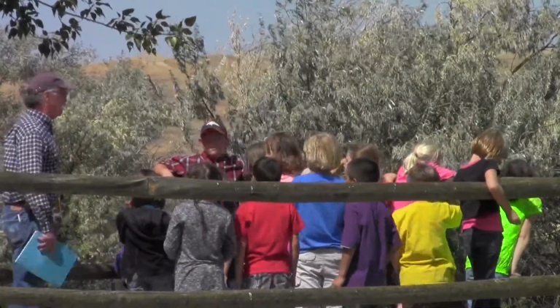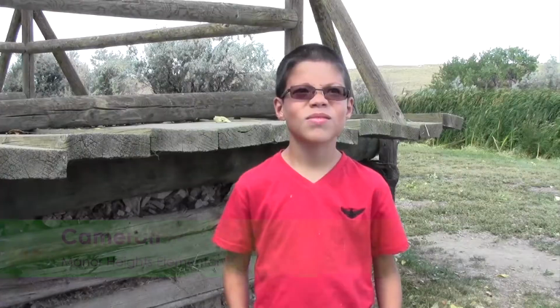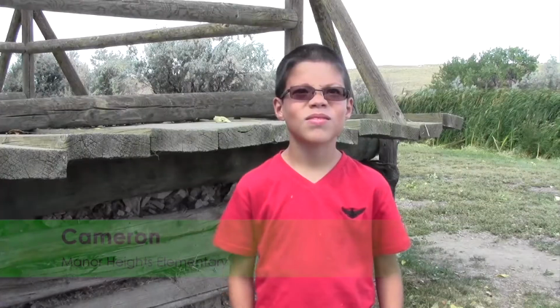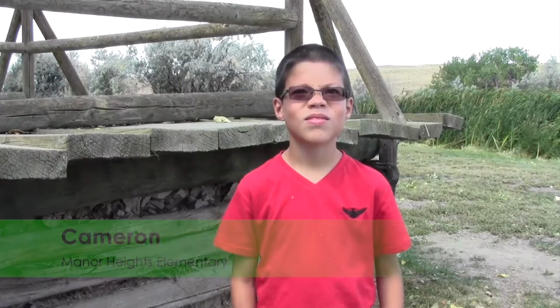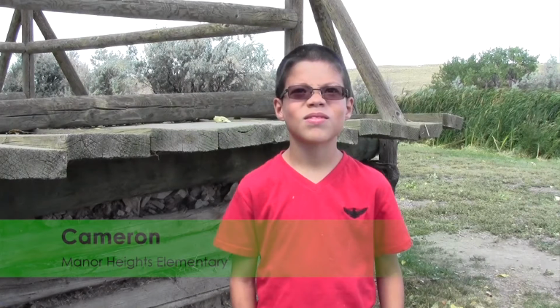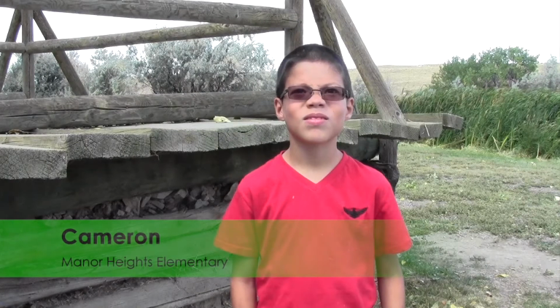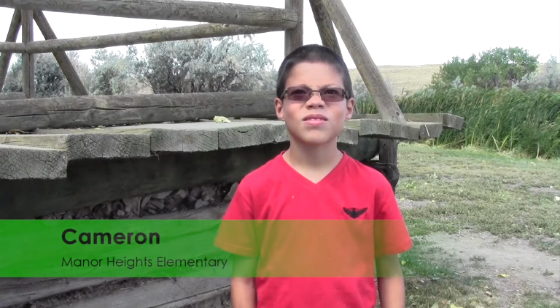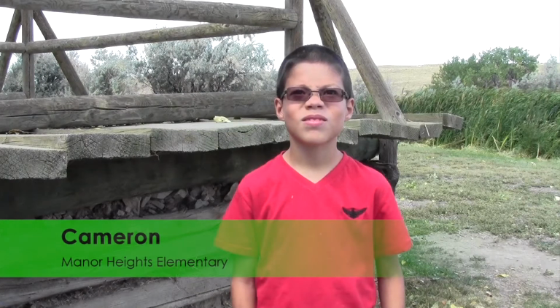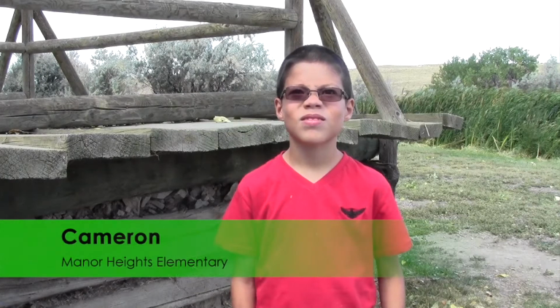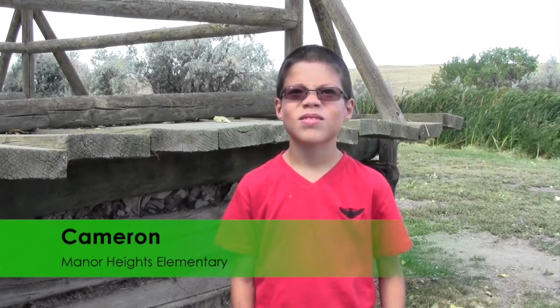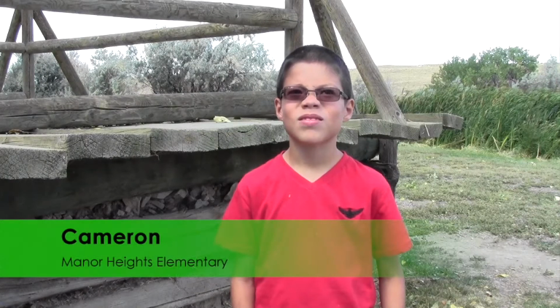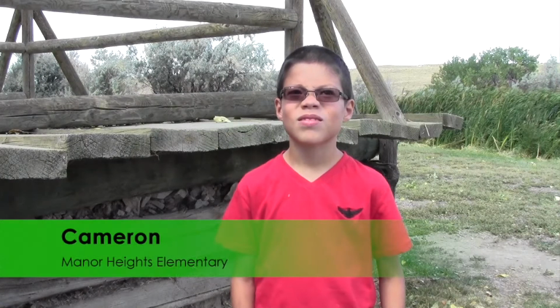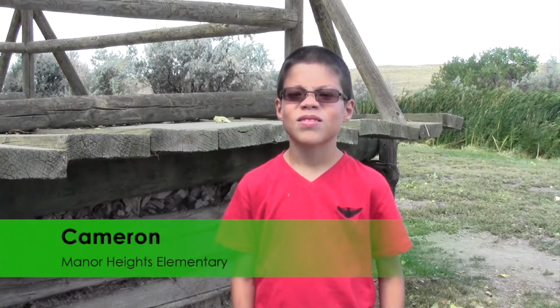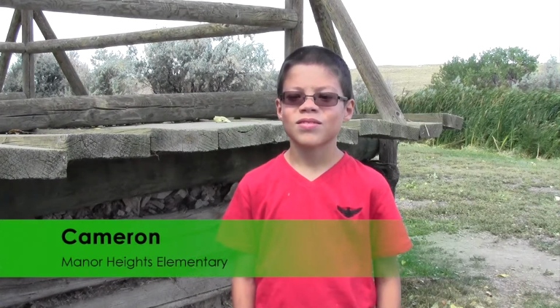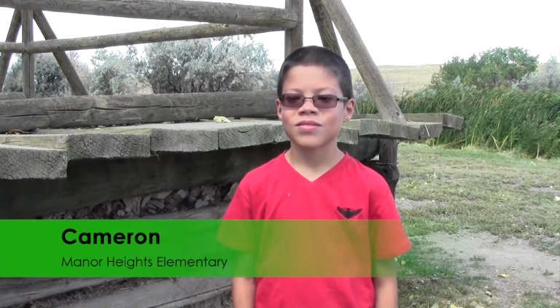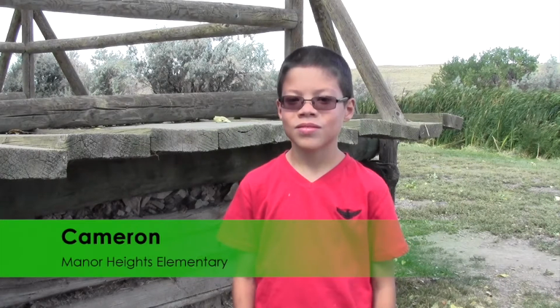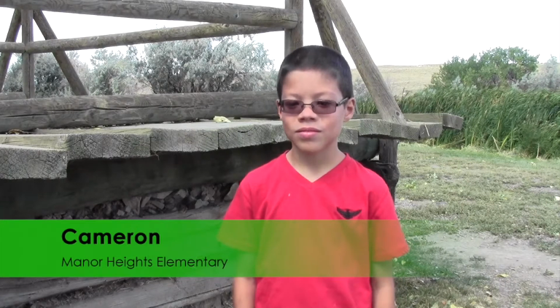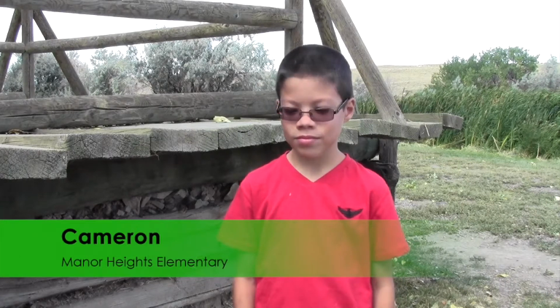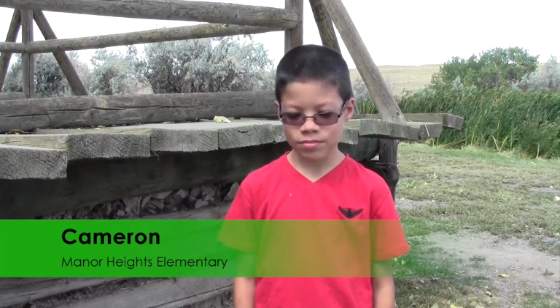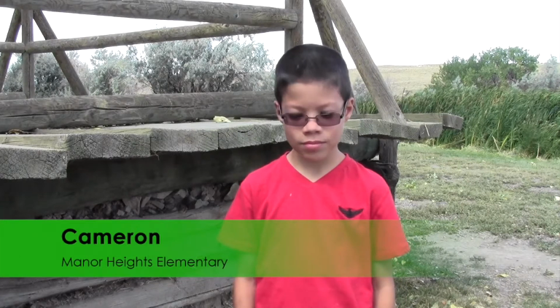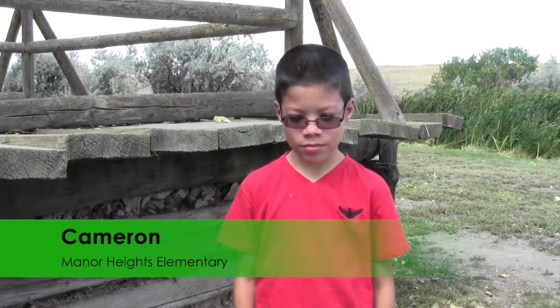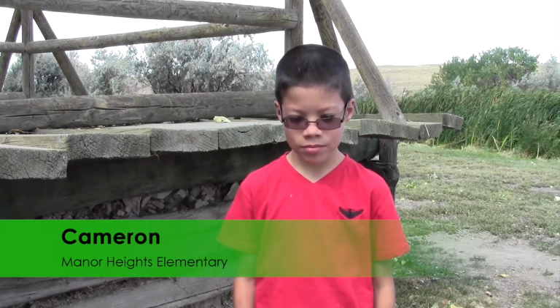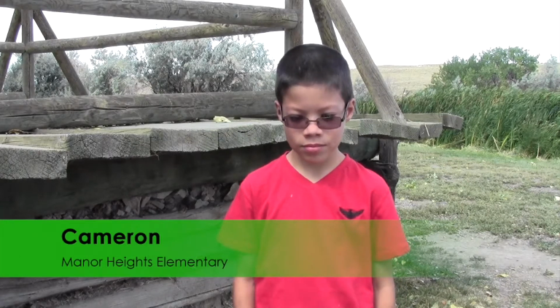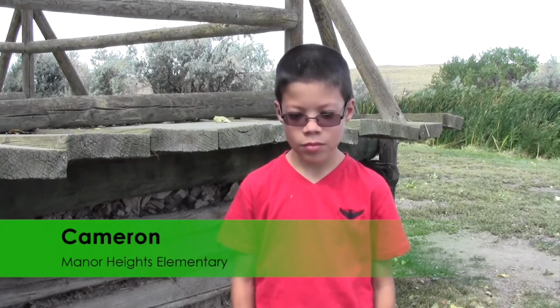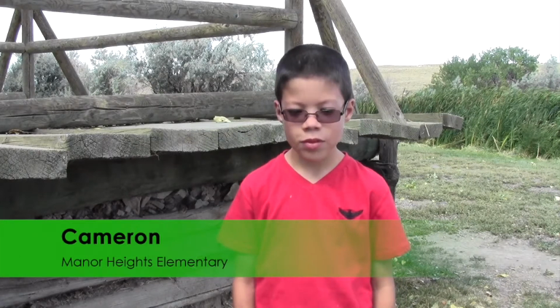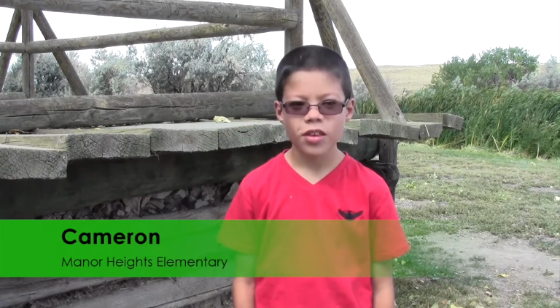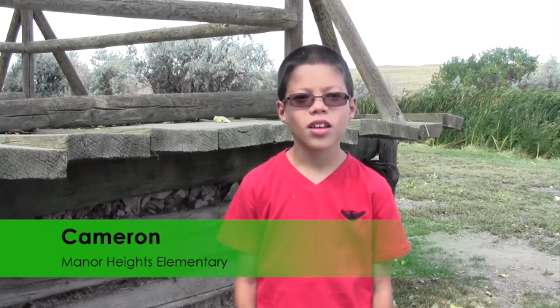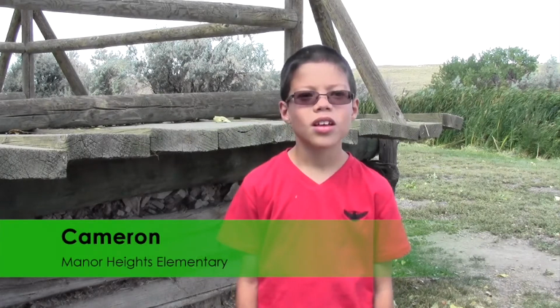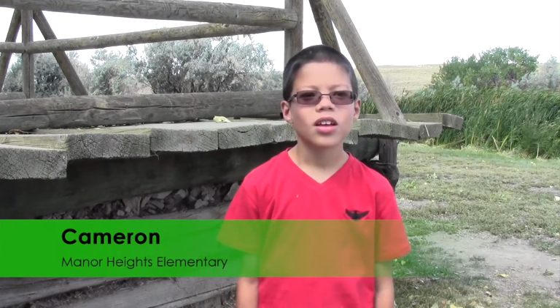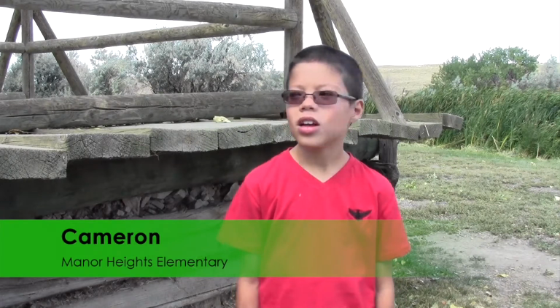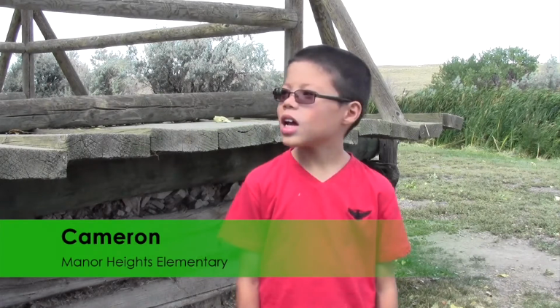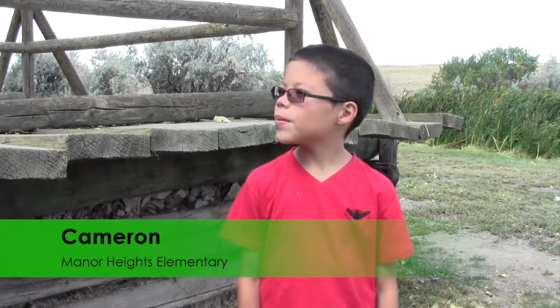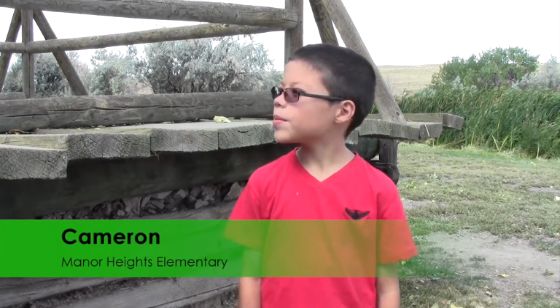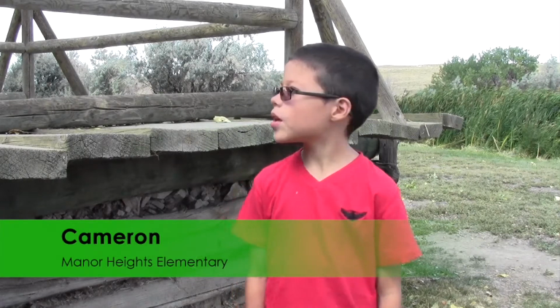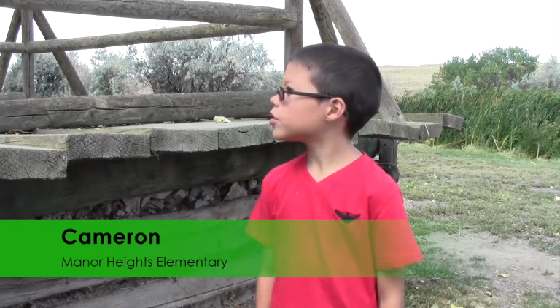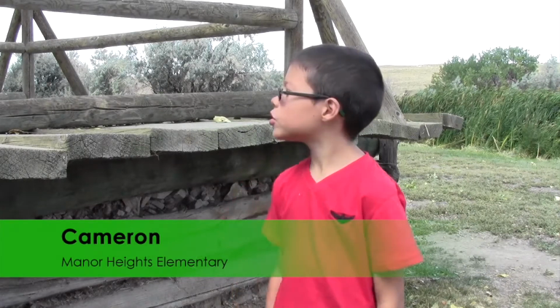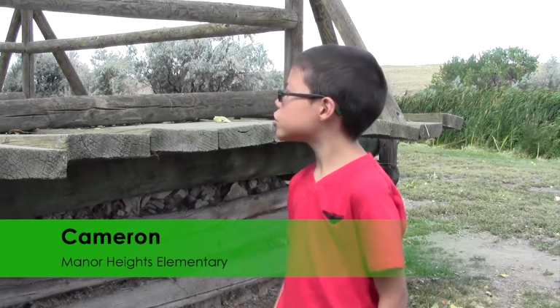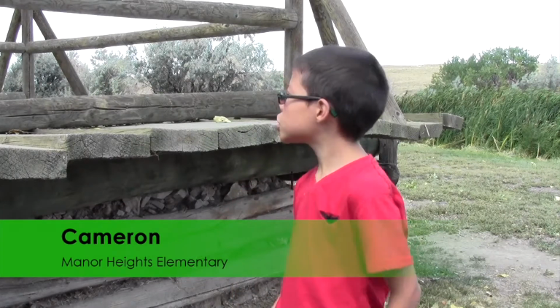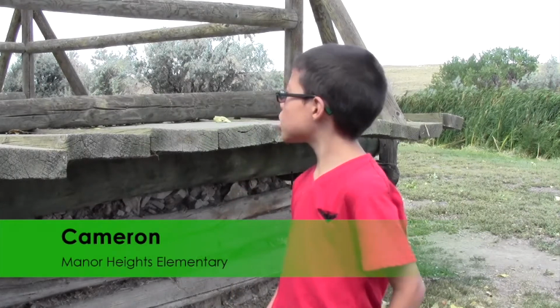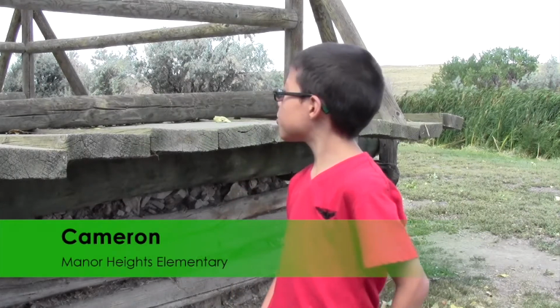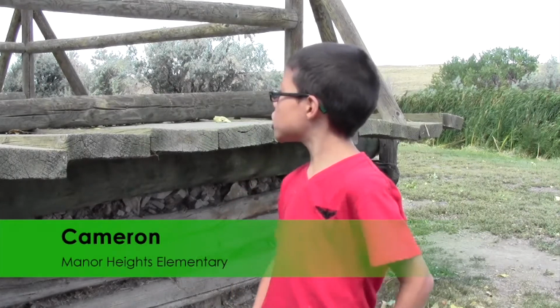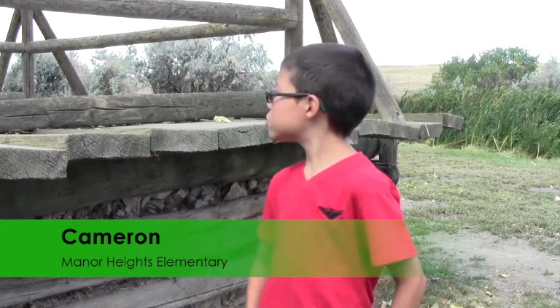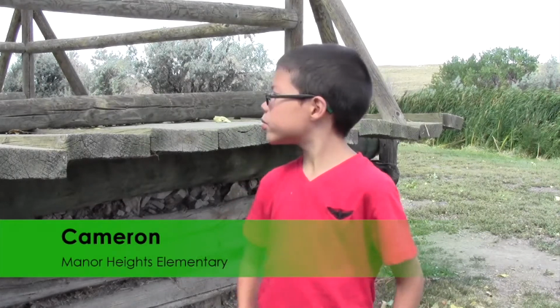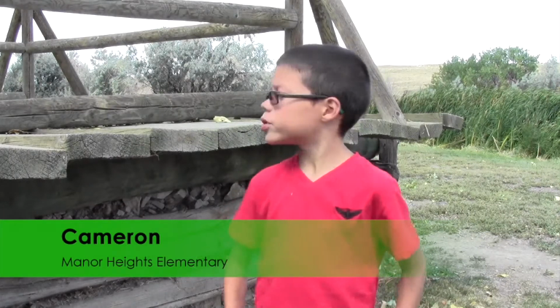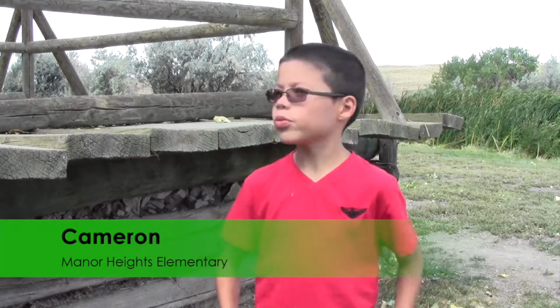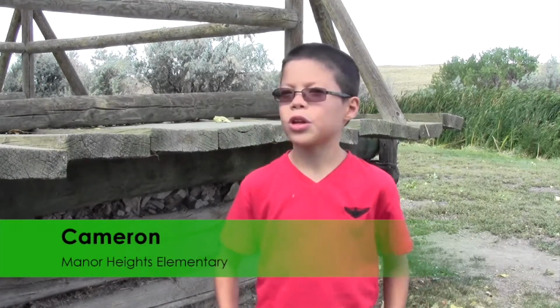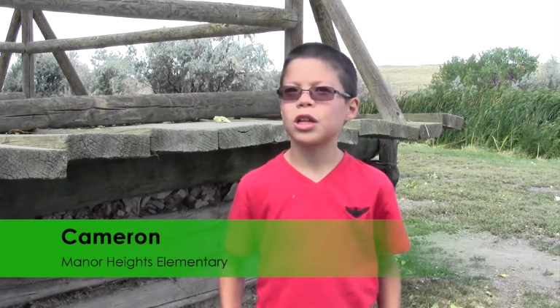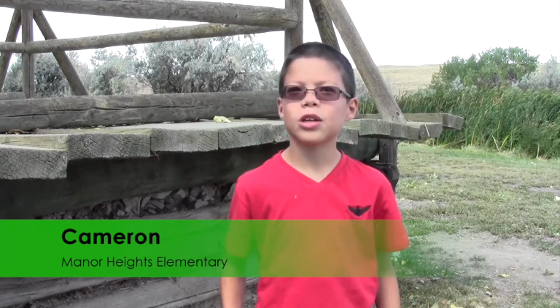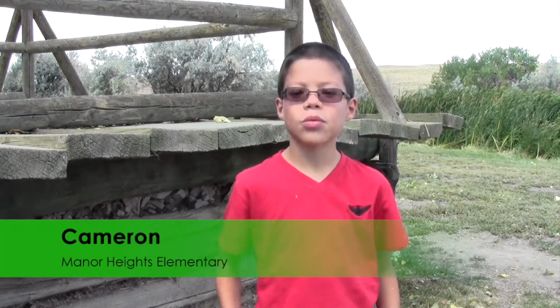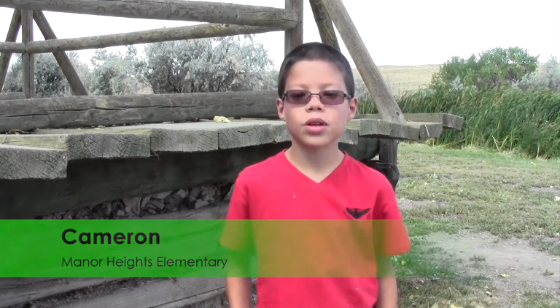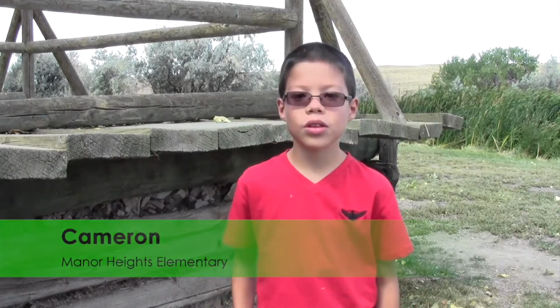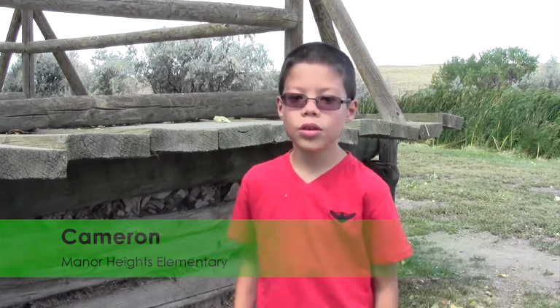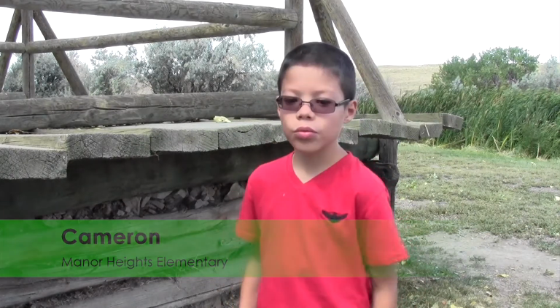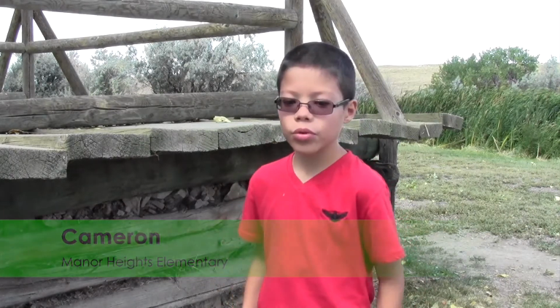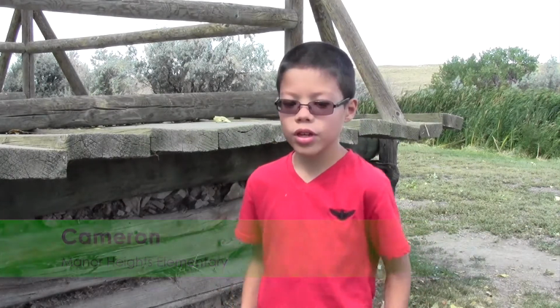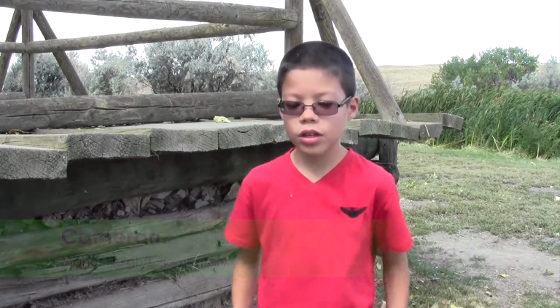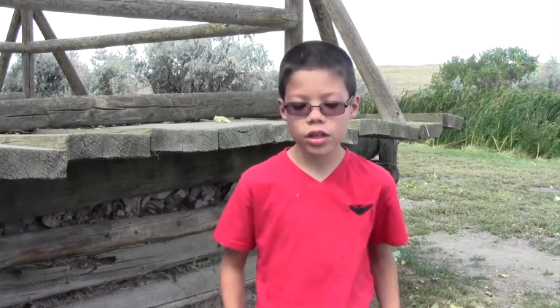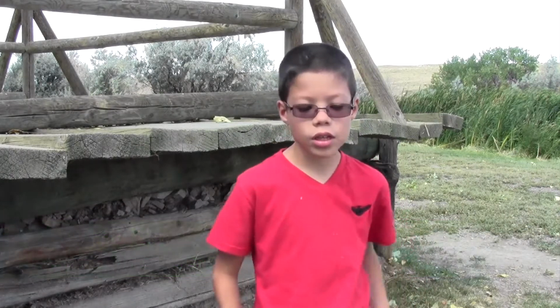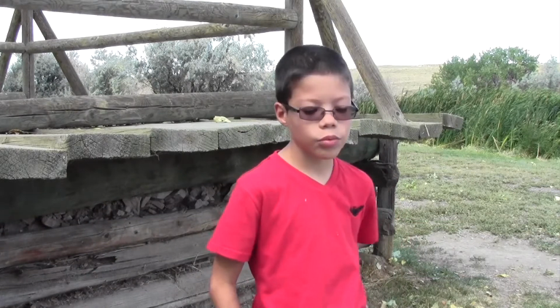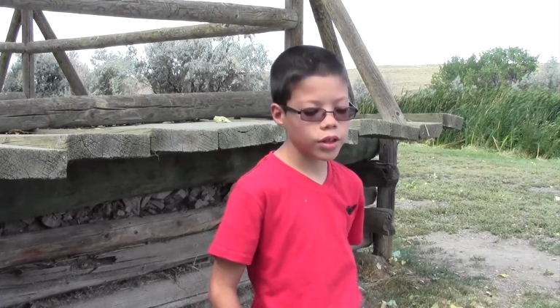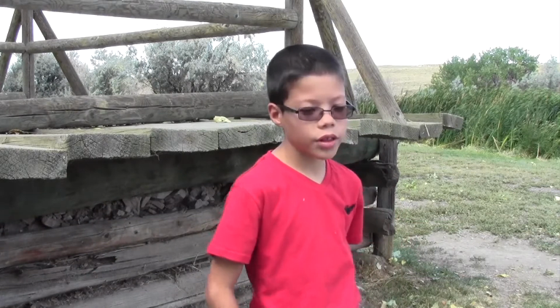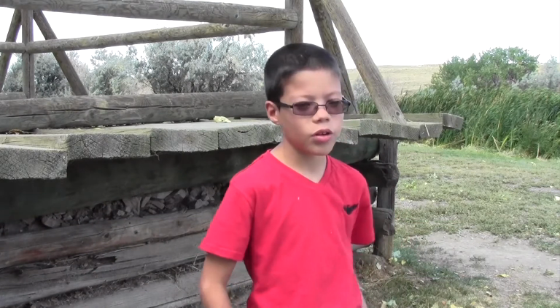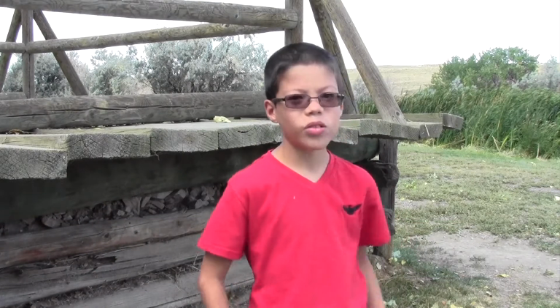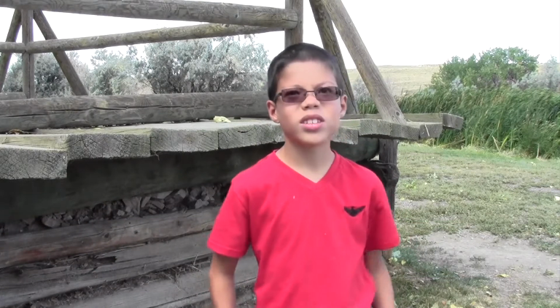What was that you learned today? That the bridge was really, really, really old.